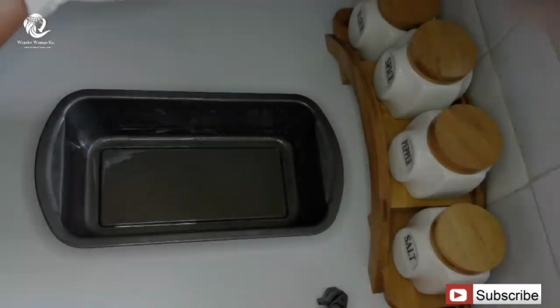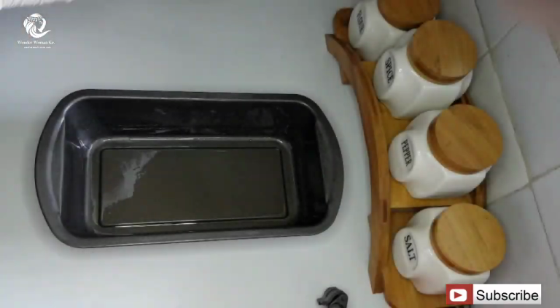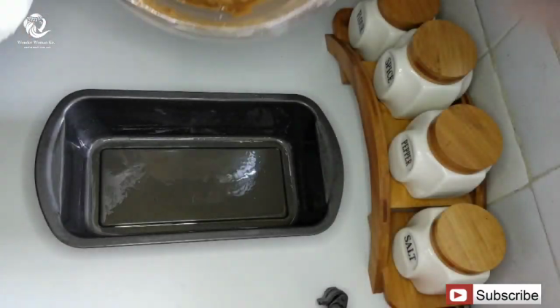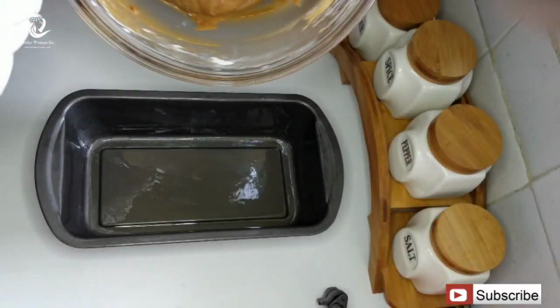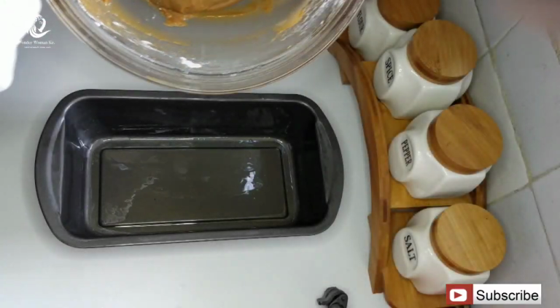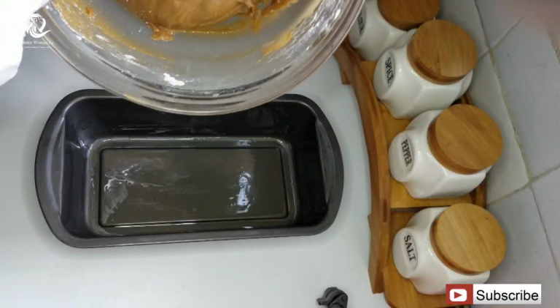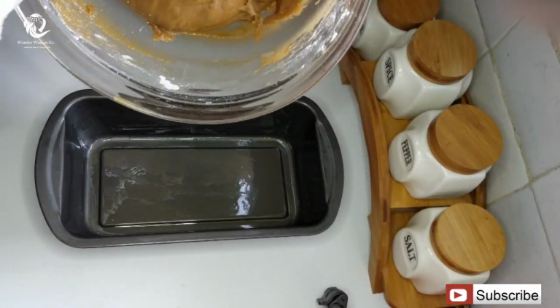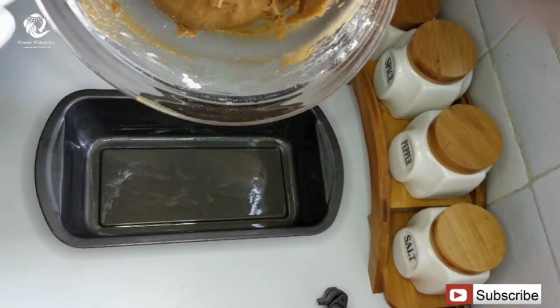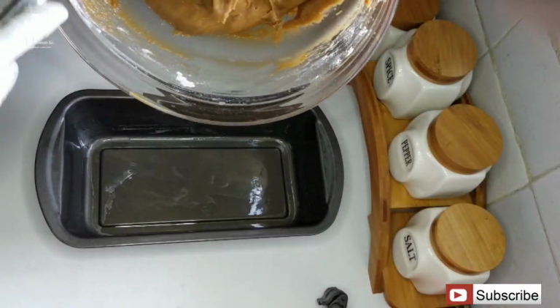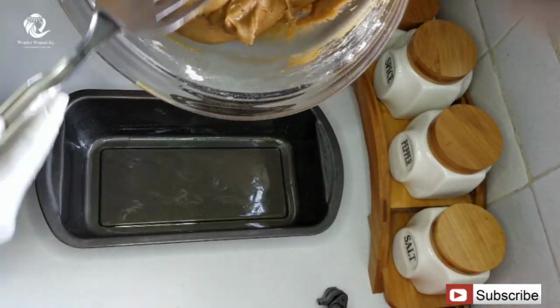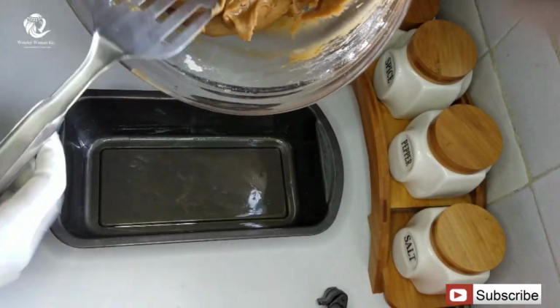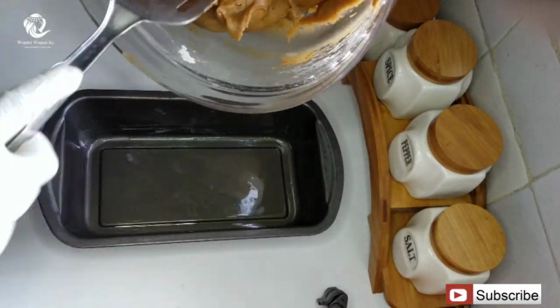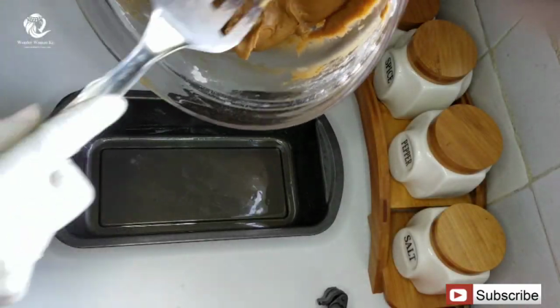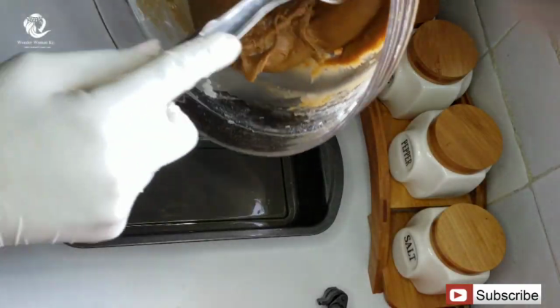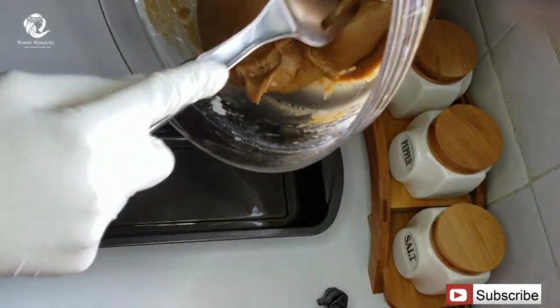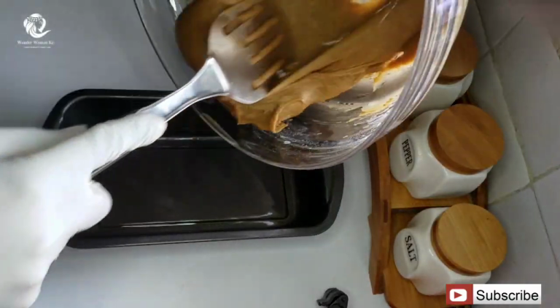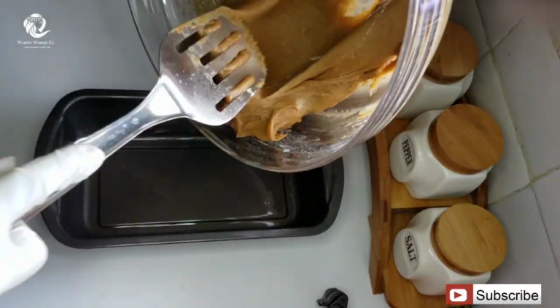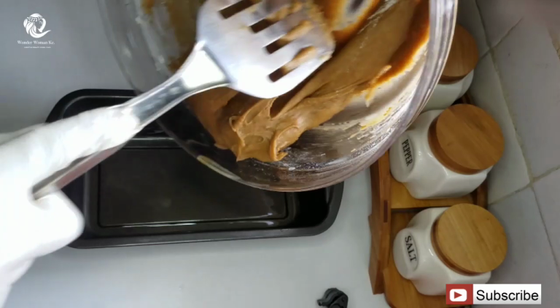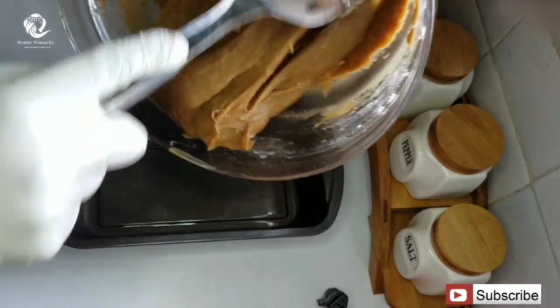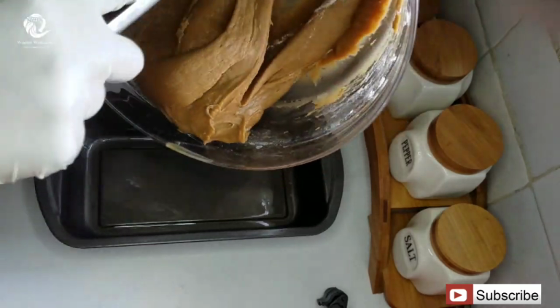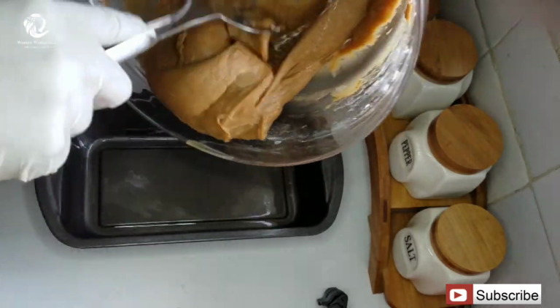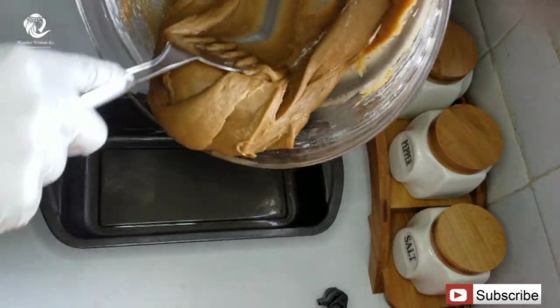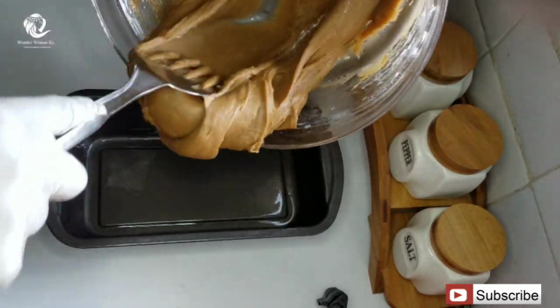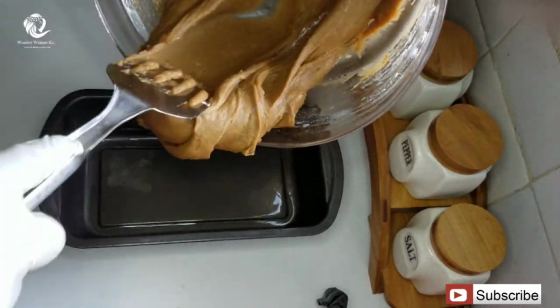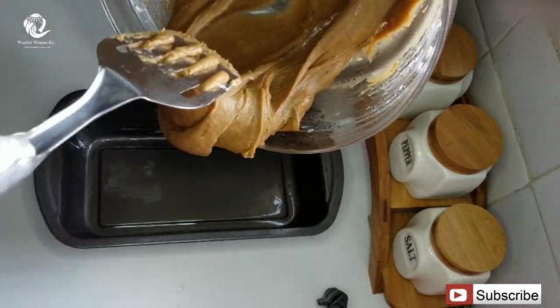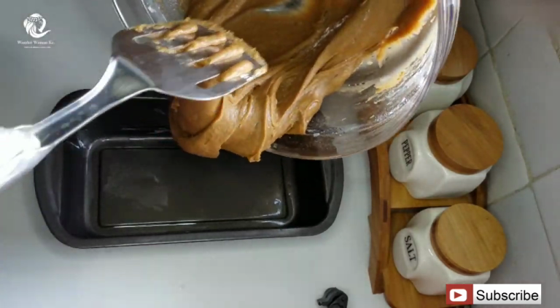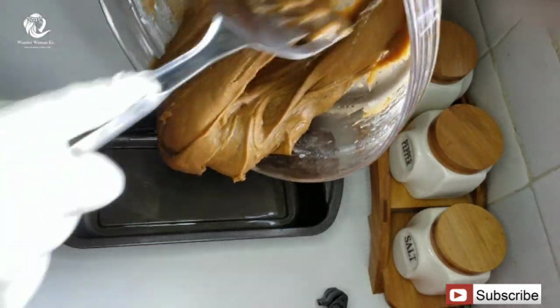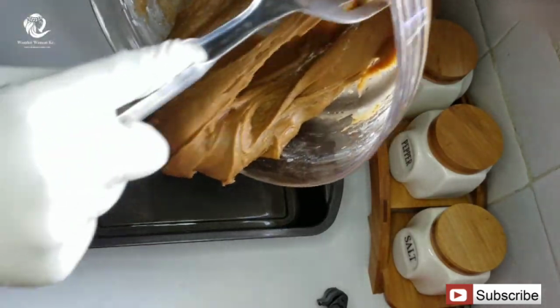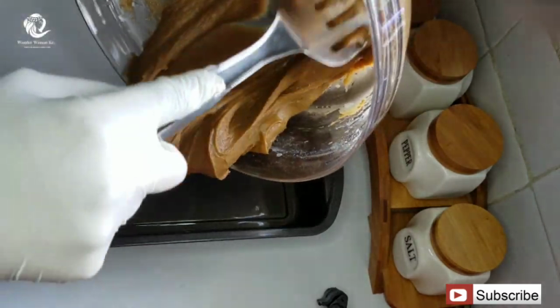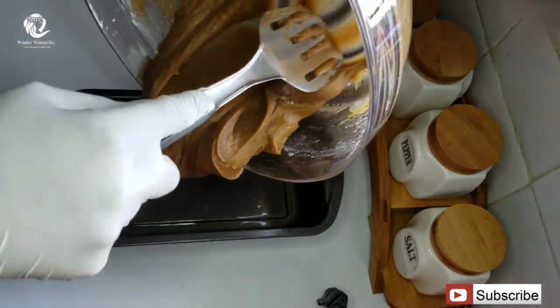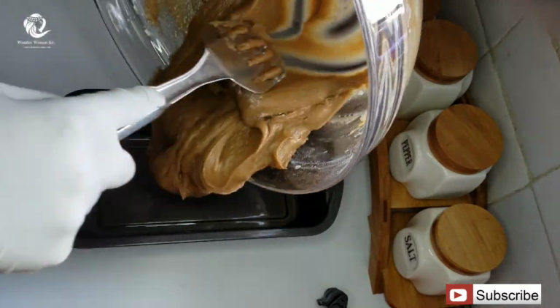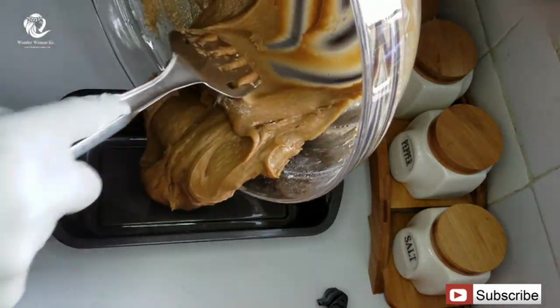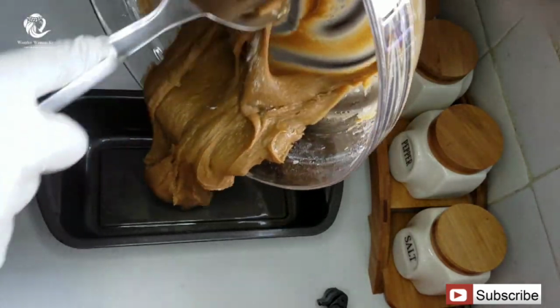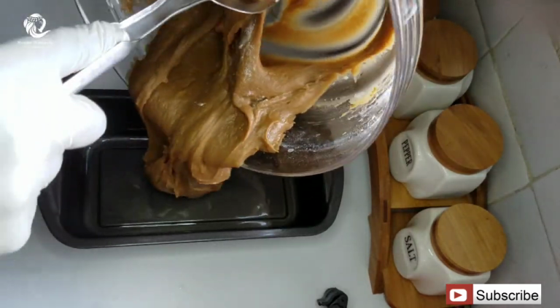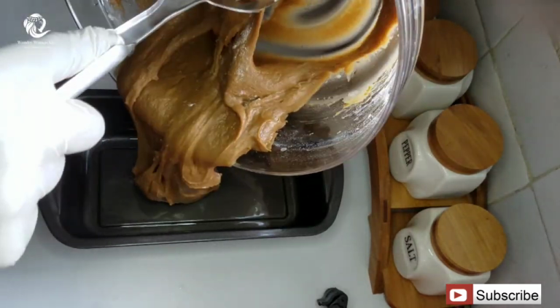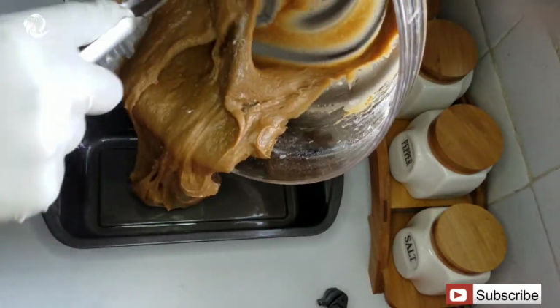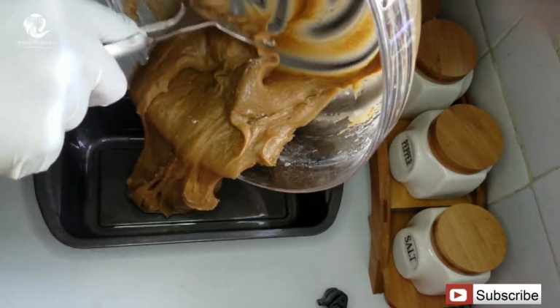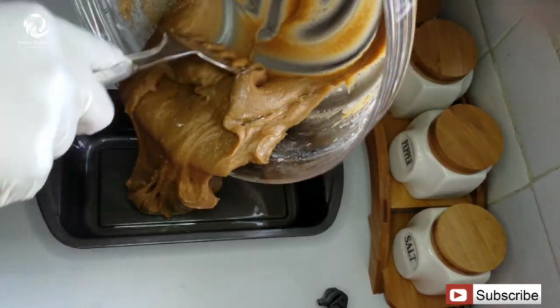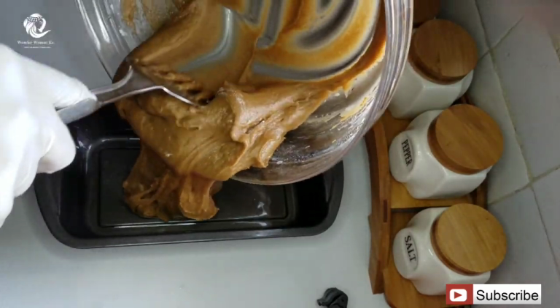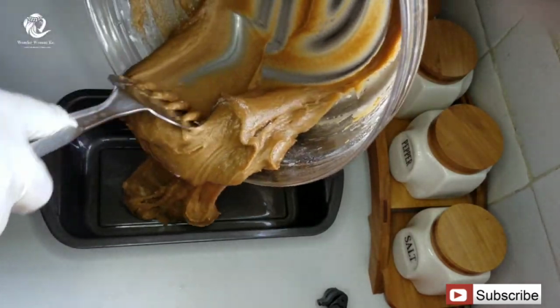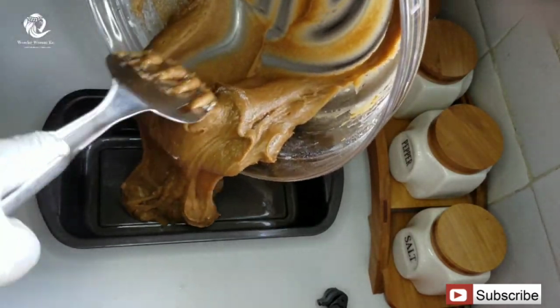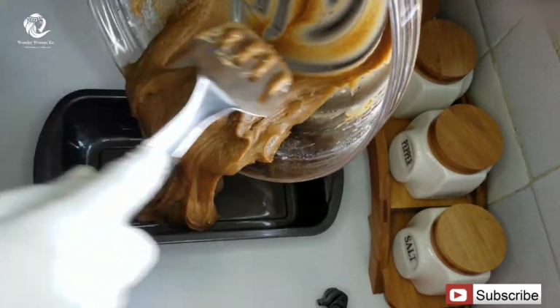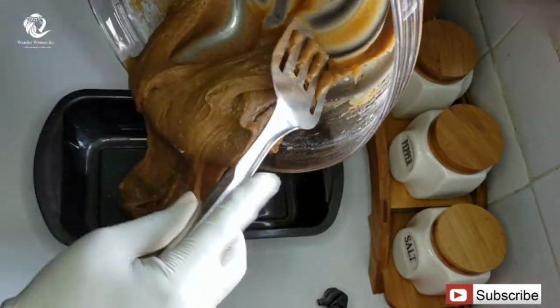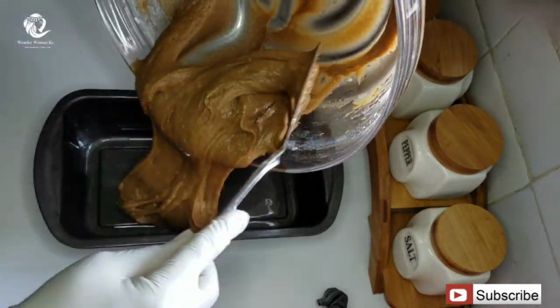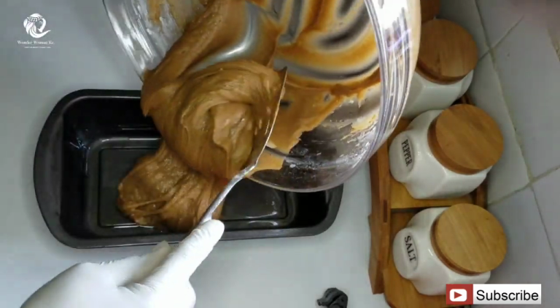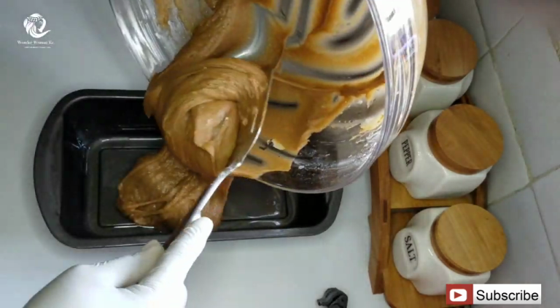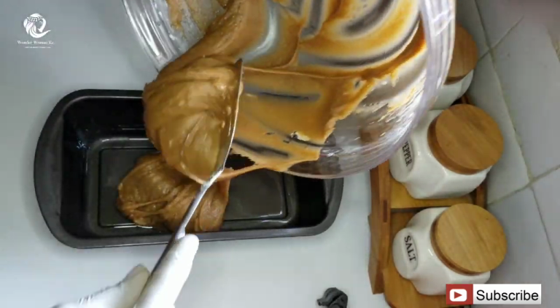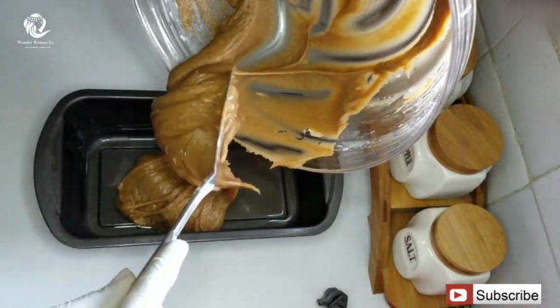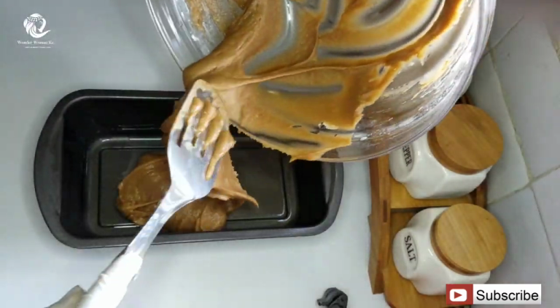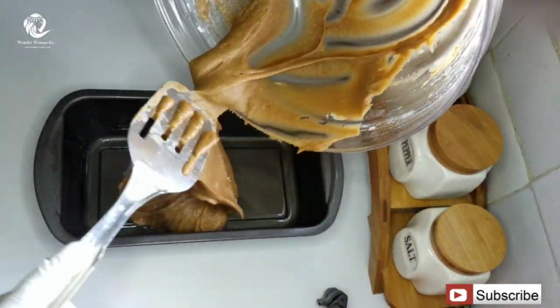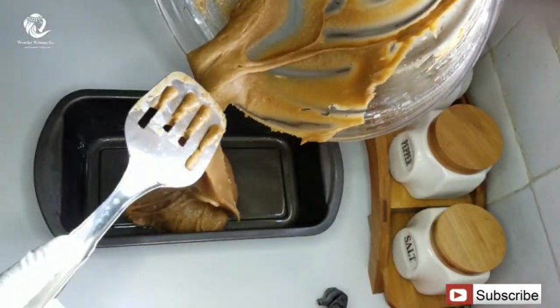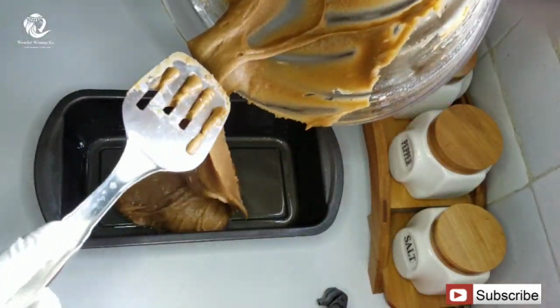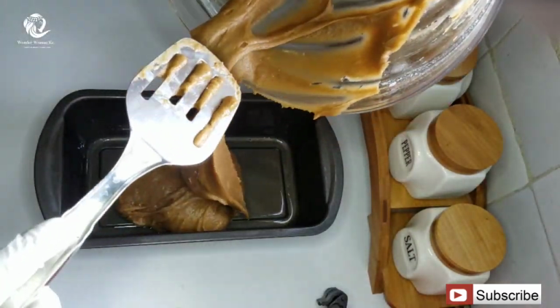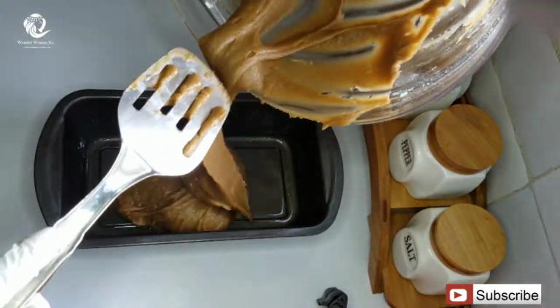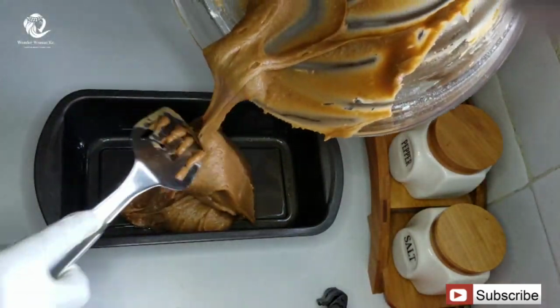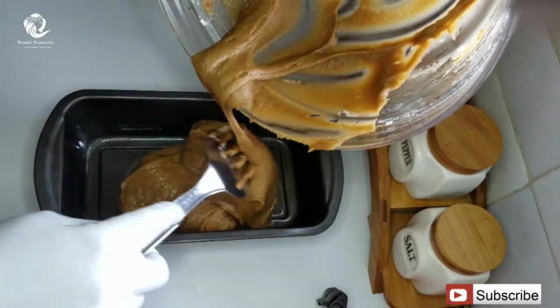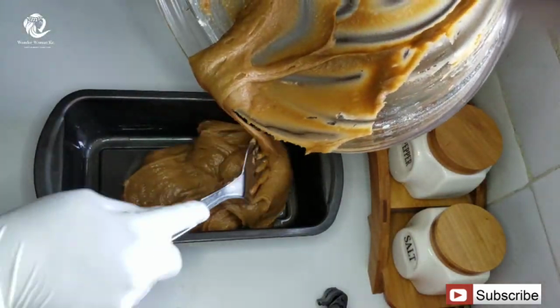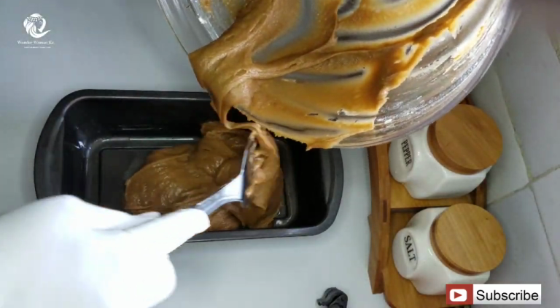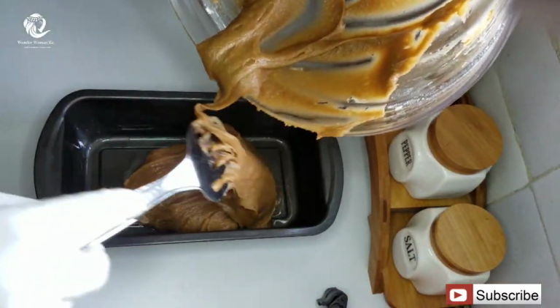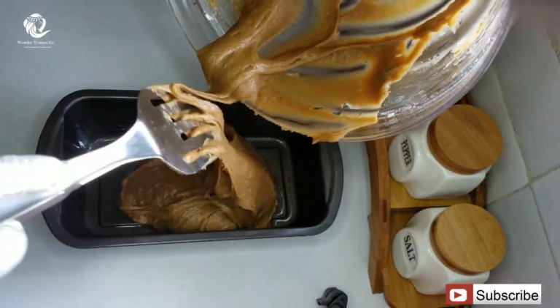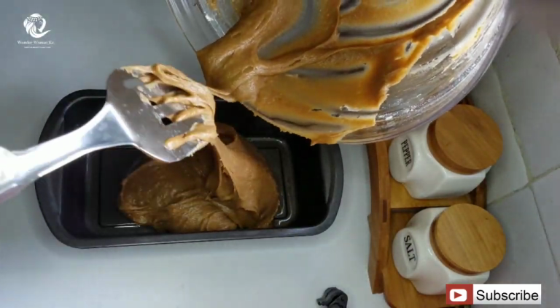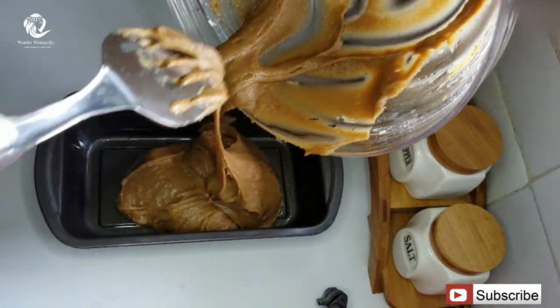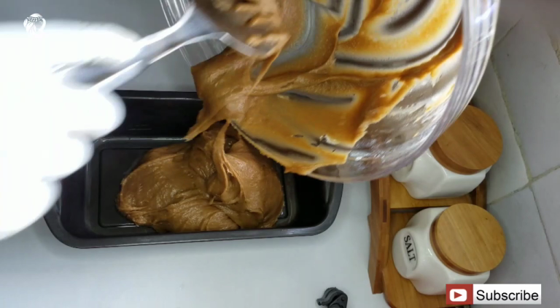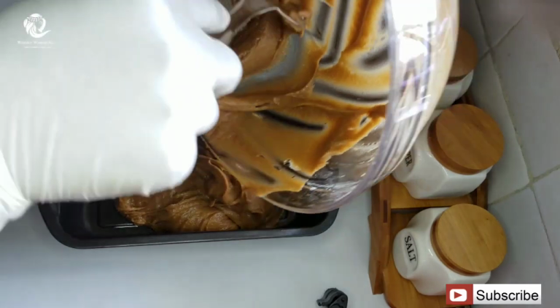The next thing I'm going to do is take a nicely greased baking tin — you can always grease your baking tin with oil — and then I'm going to pour in the mixture.